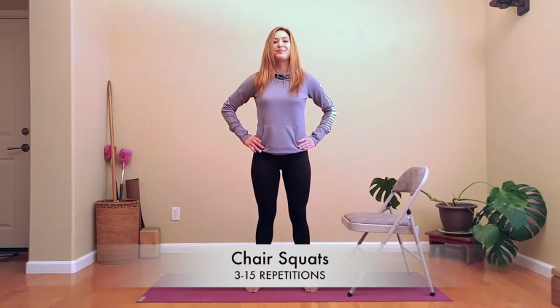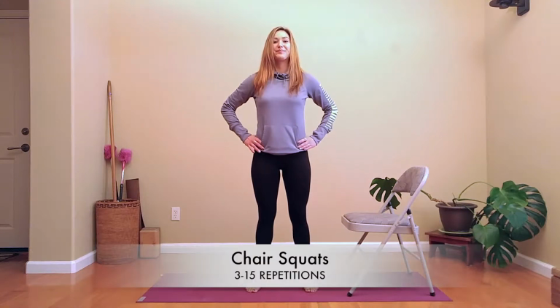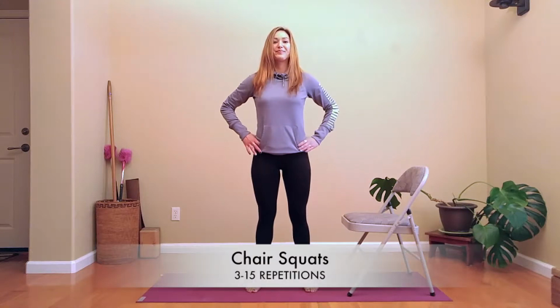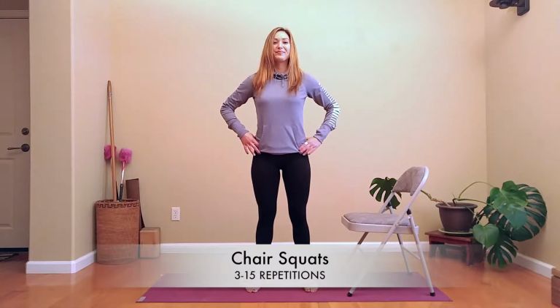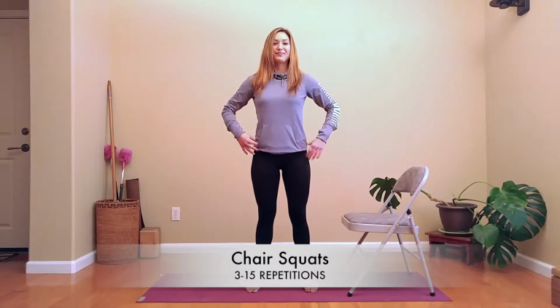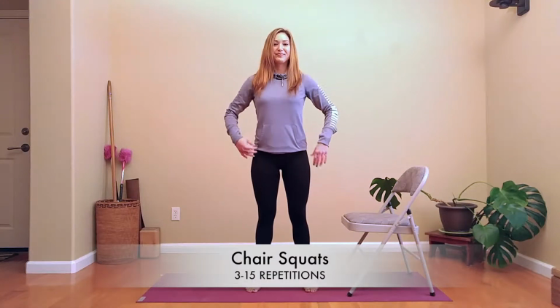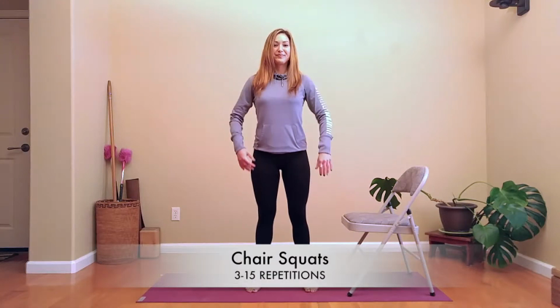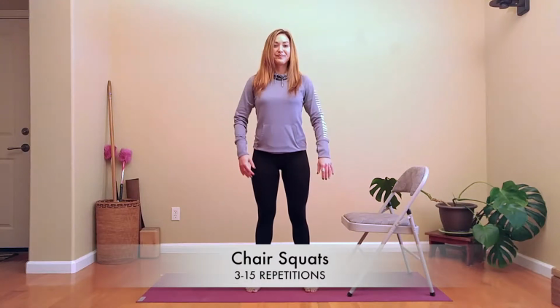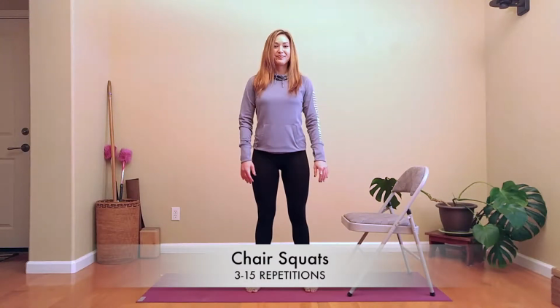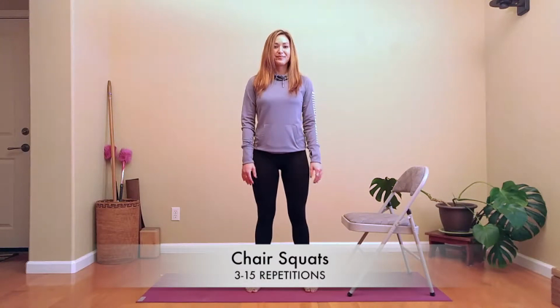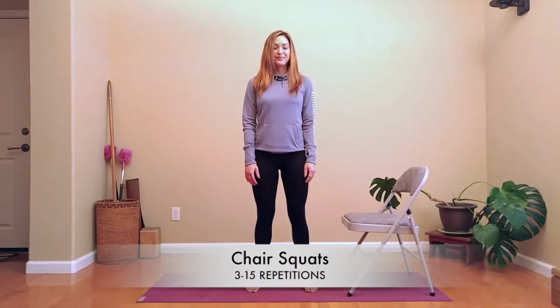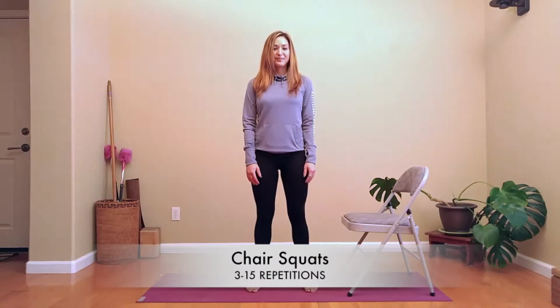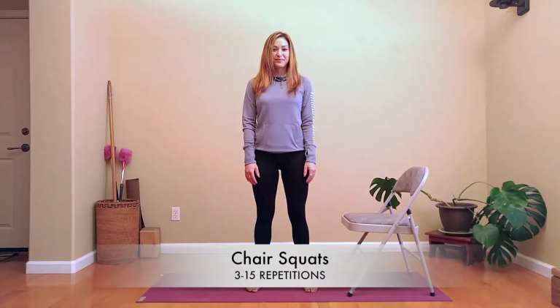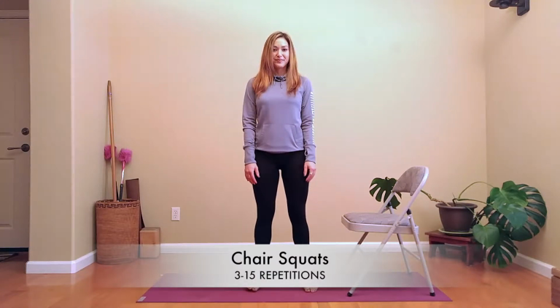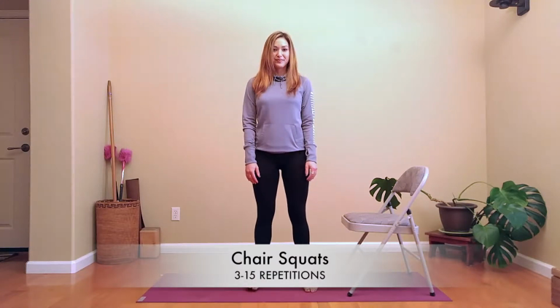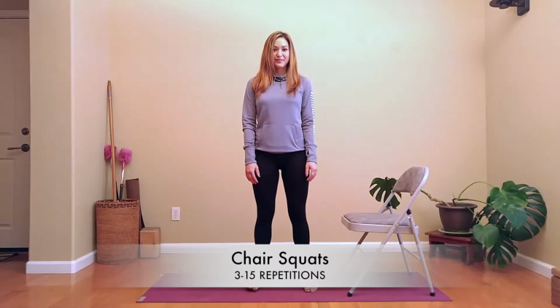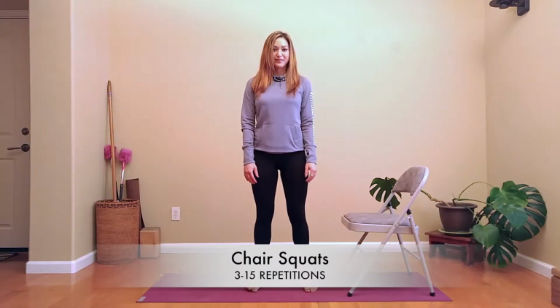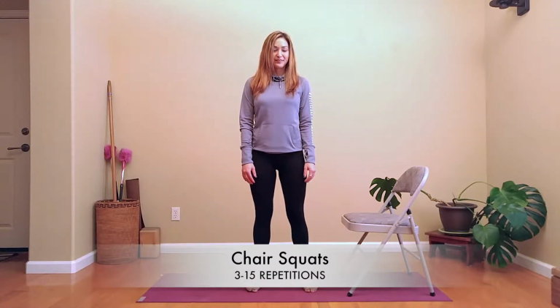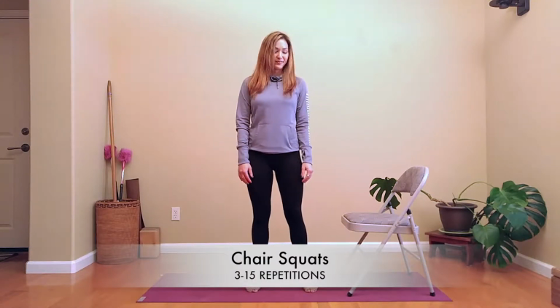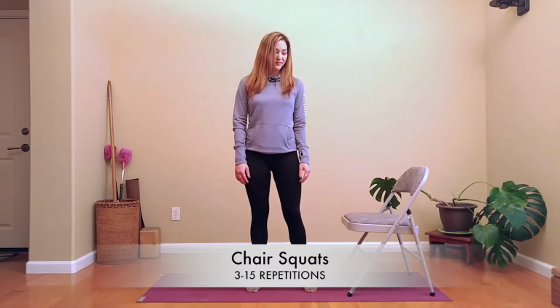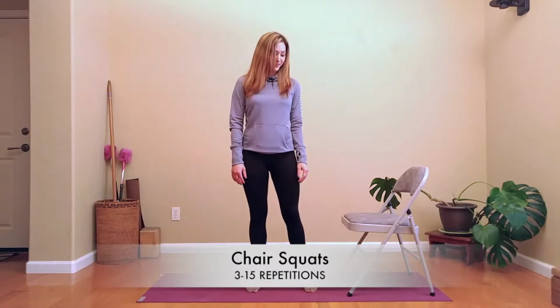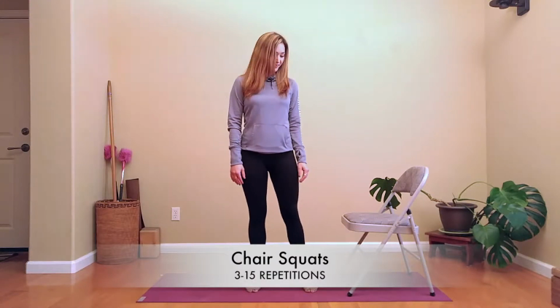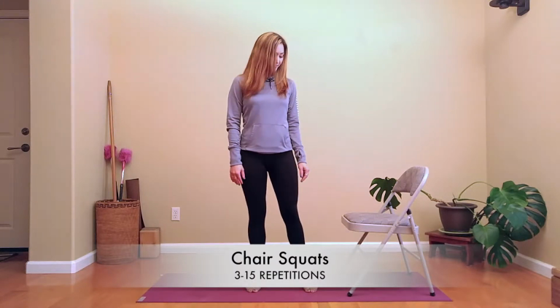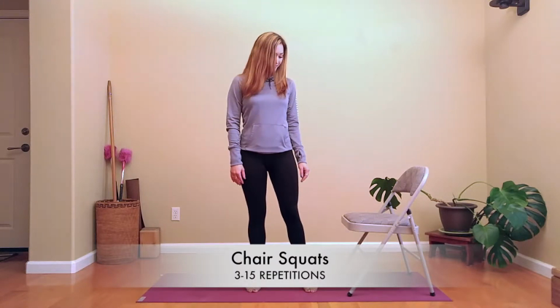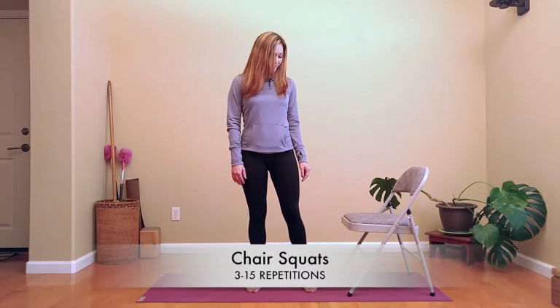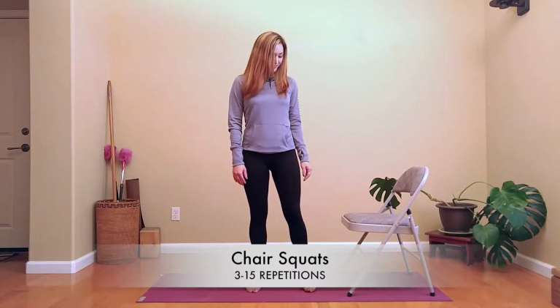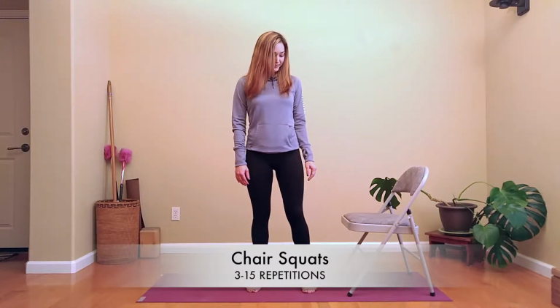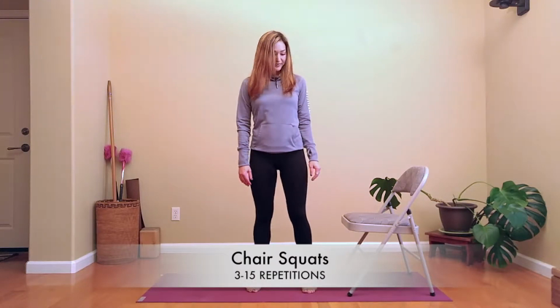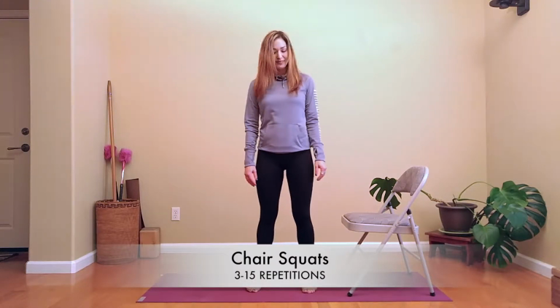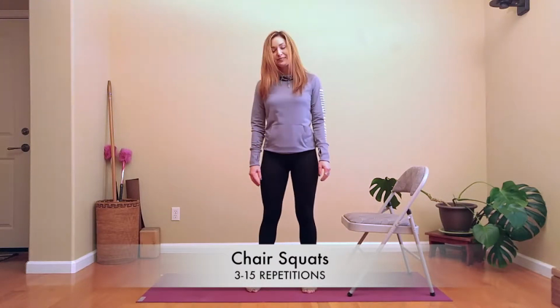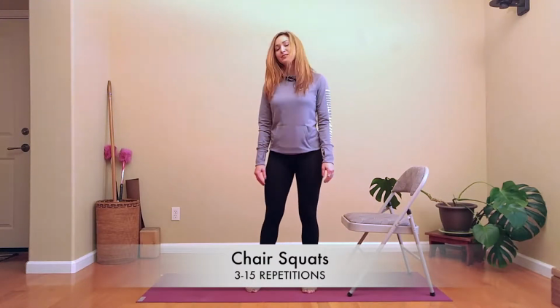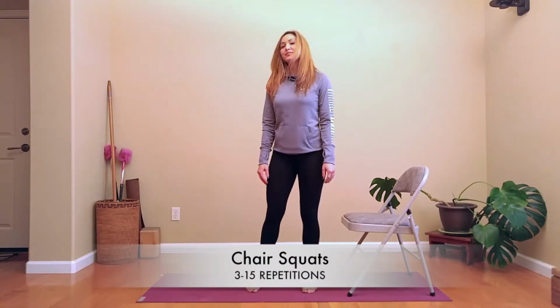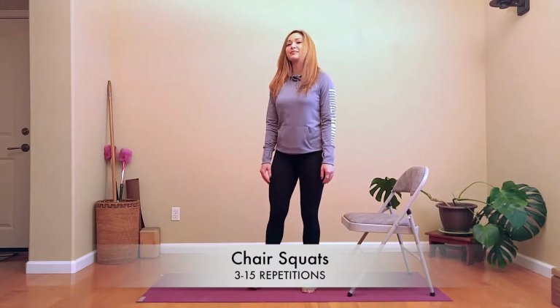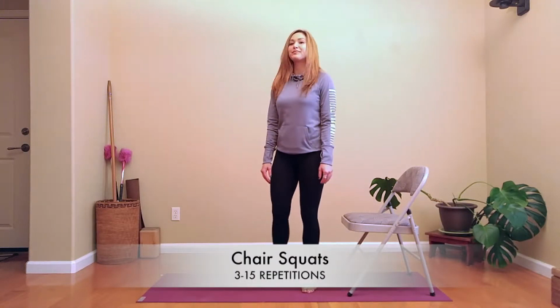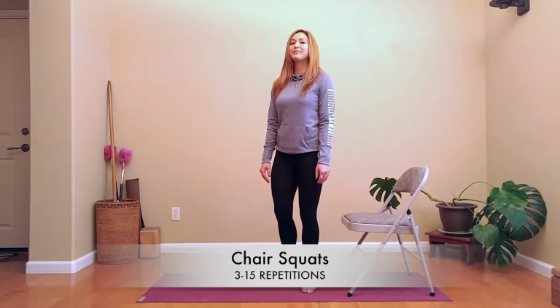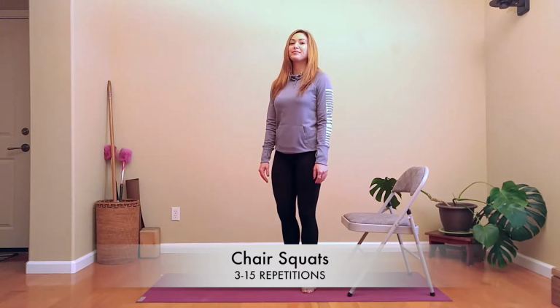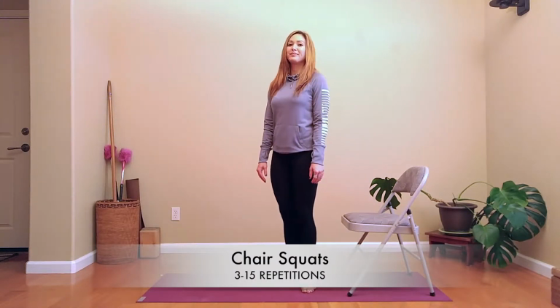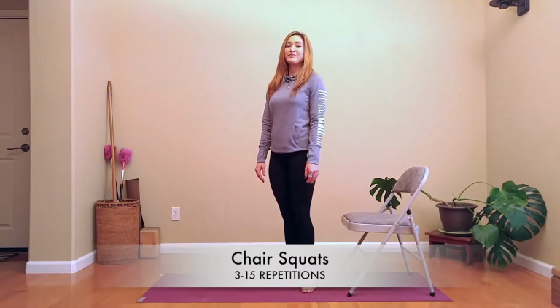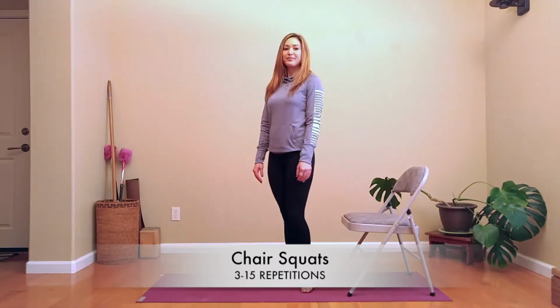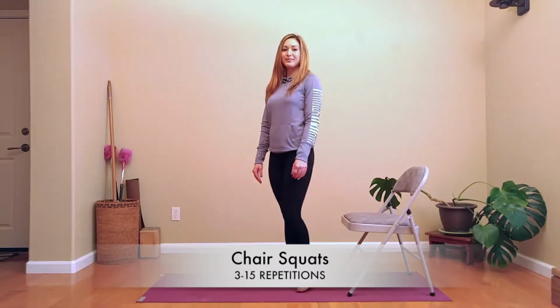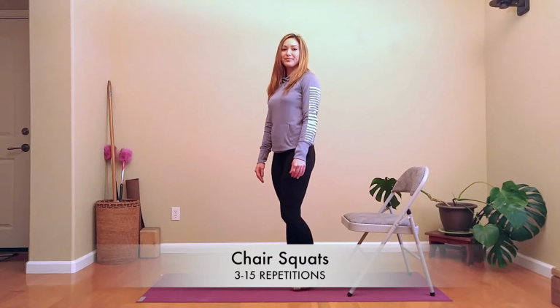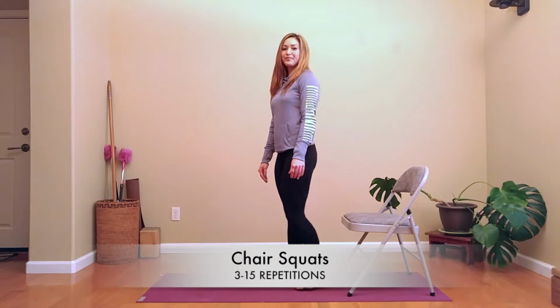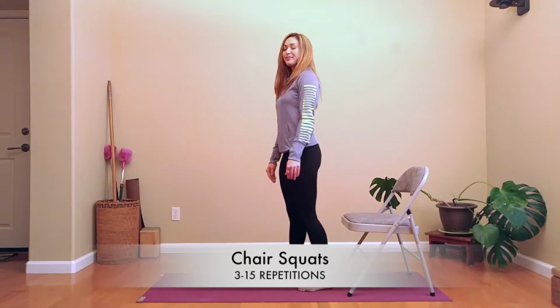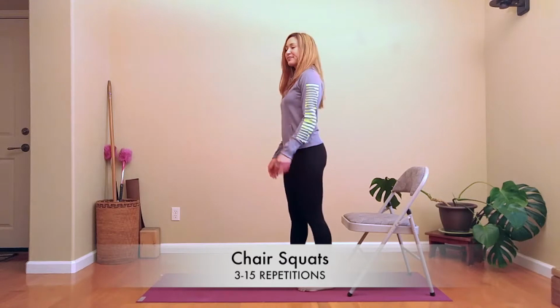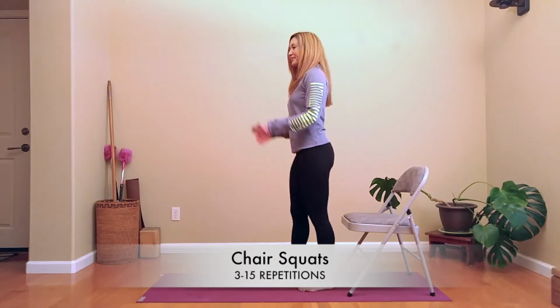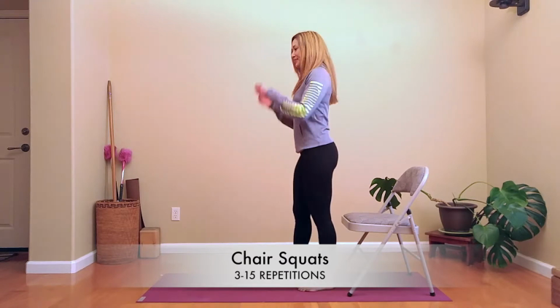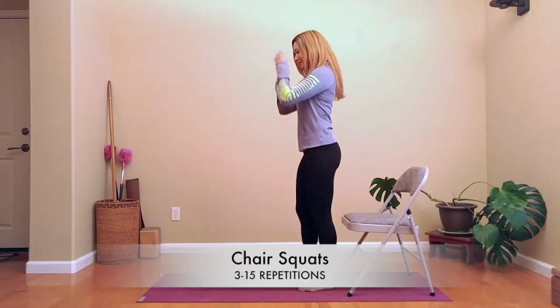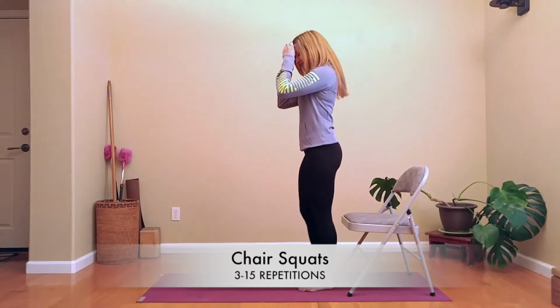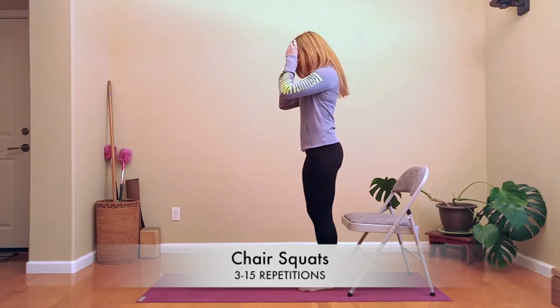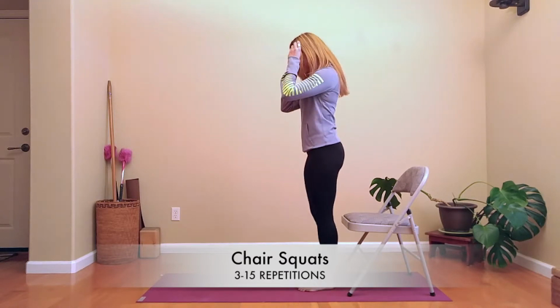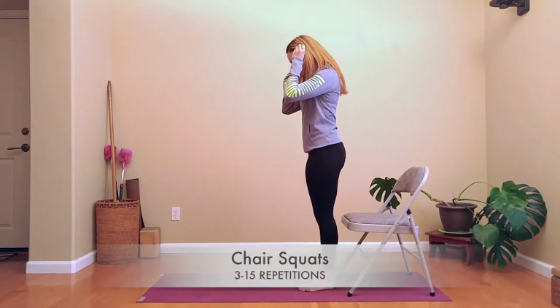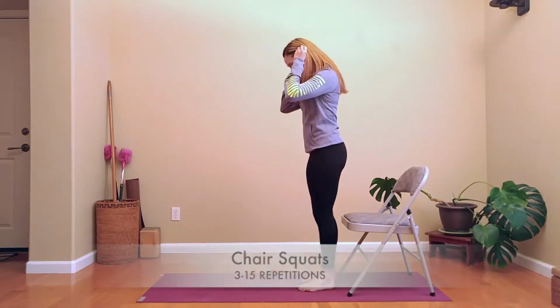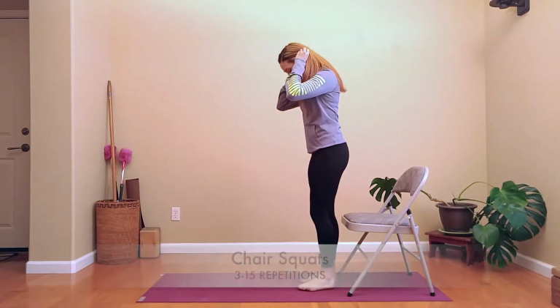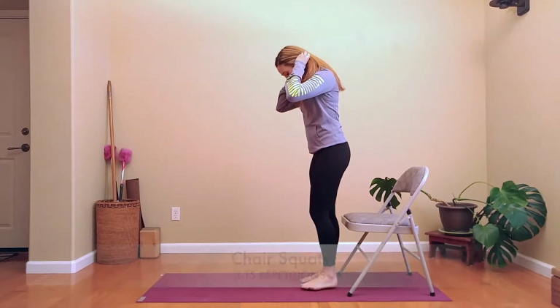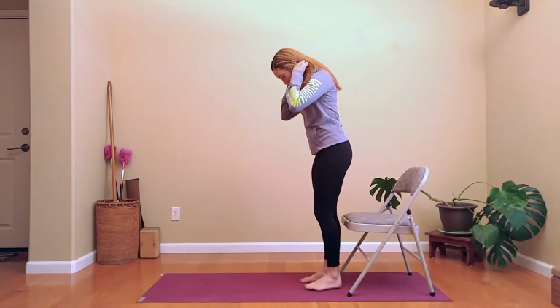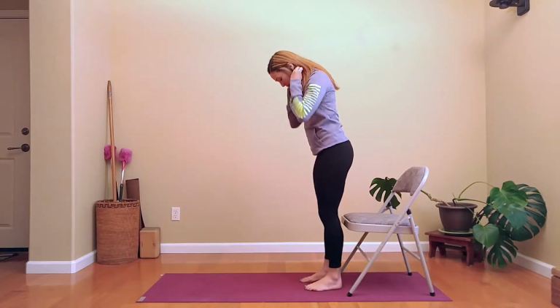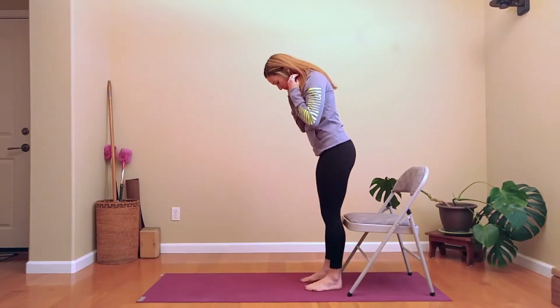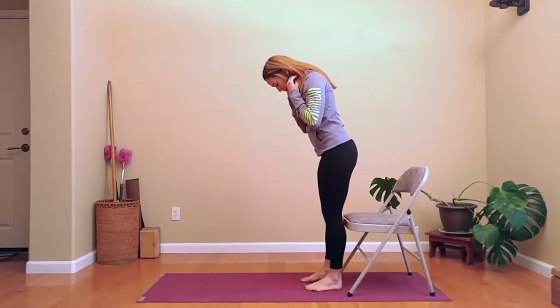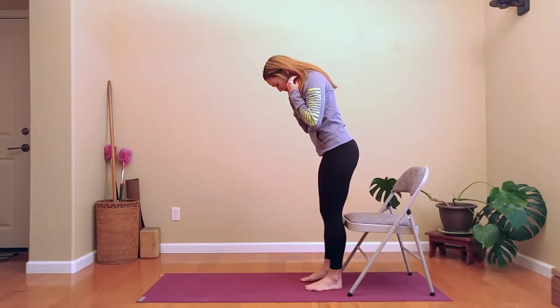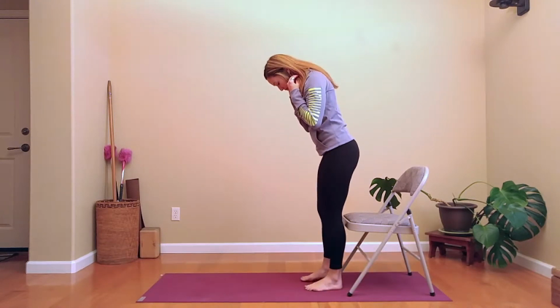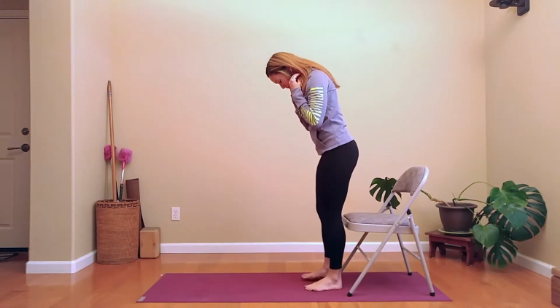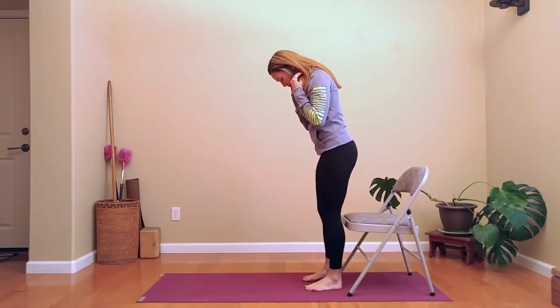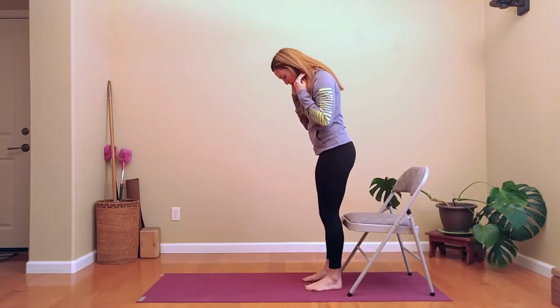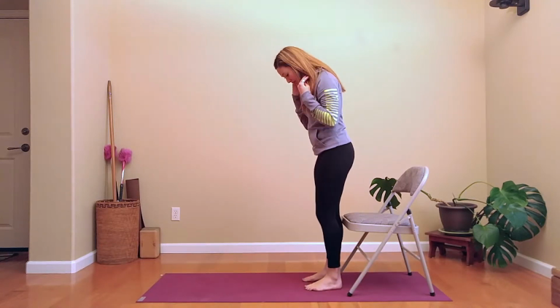This is the second exercise of the series. These are chair squats. I'm going to do this between 3 and 15 repetitions.